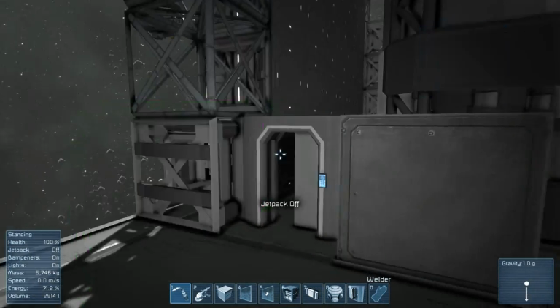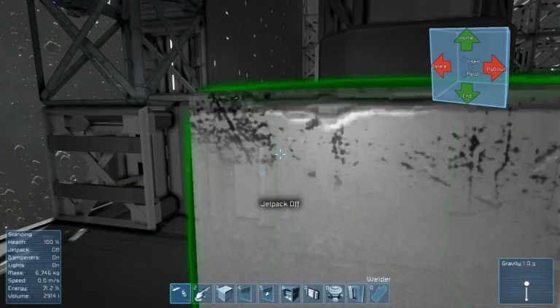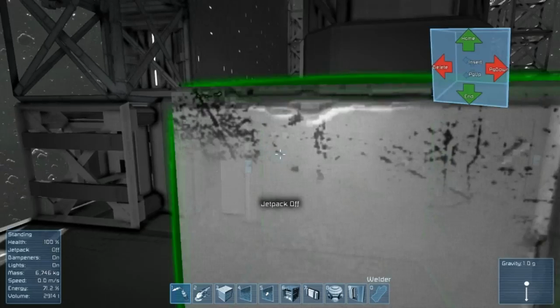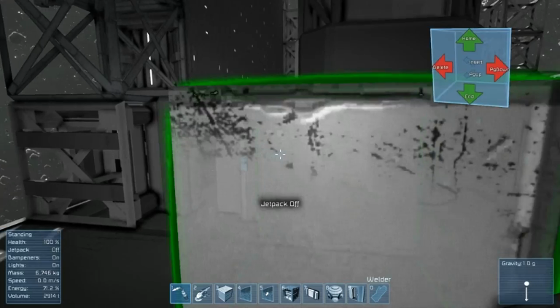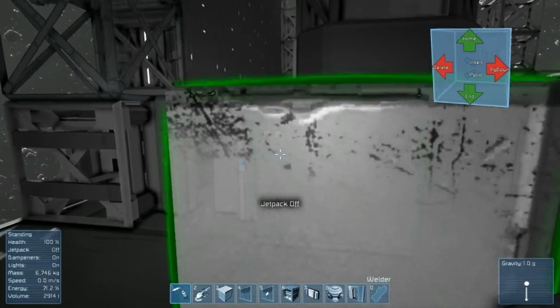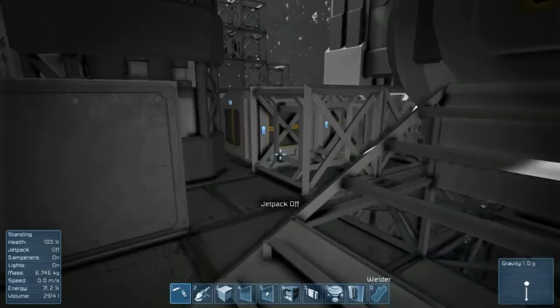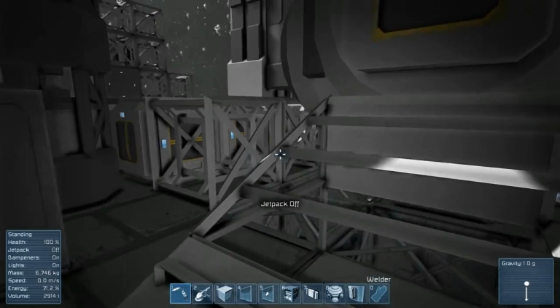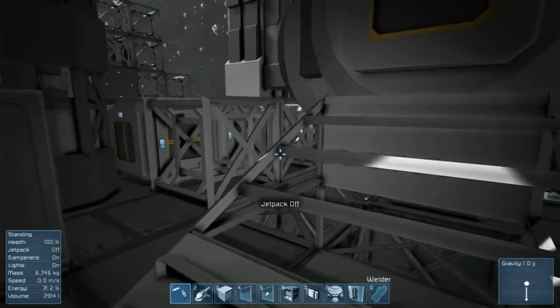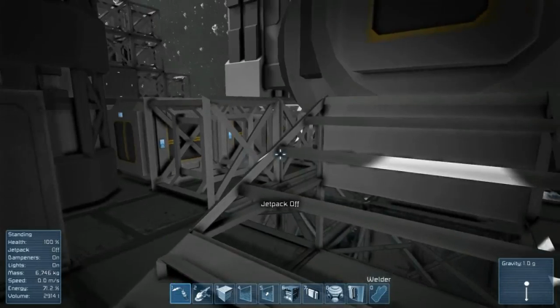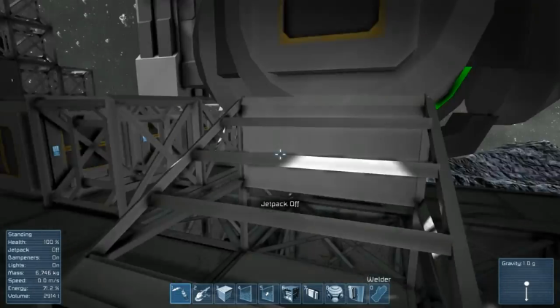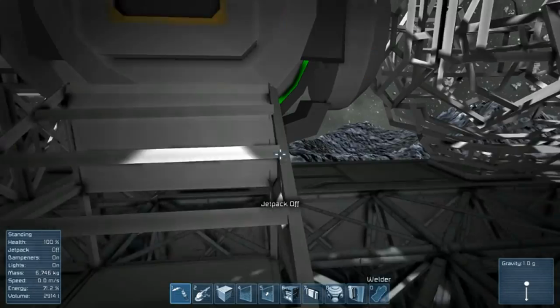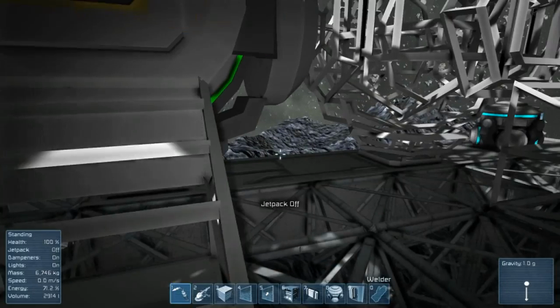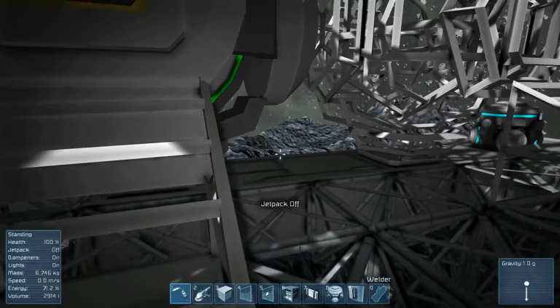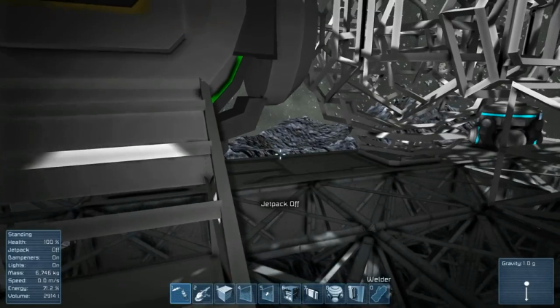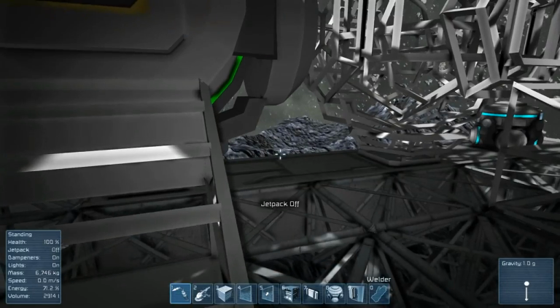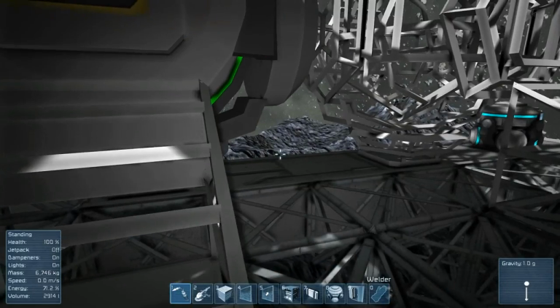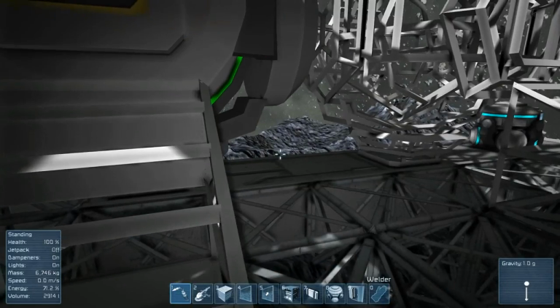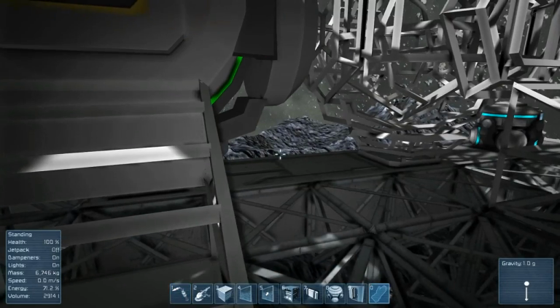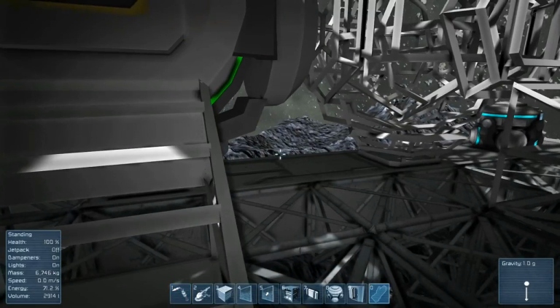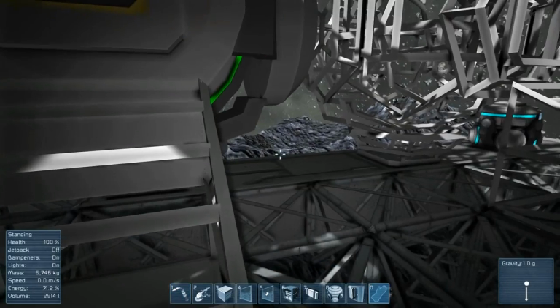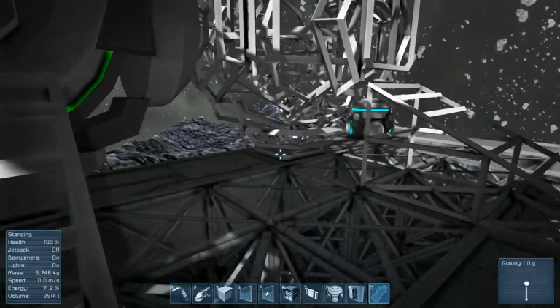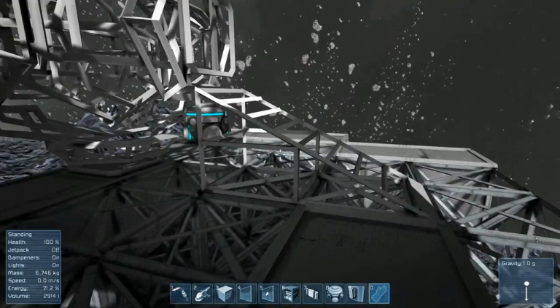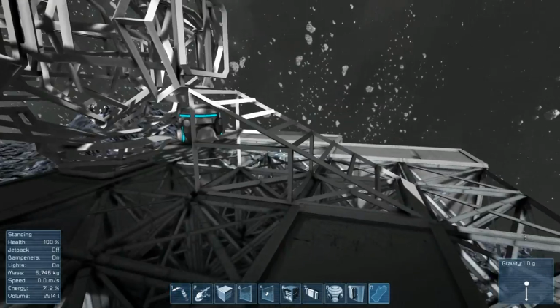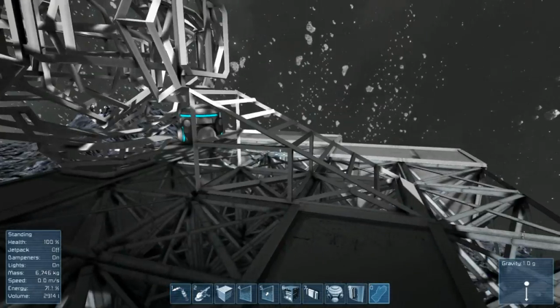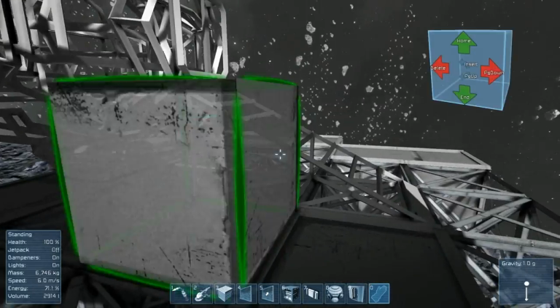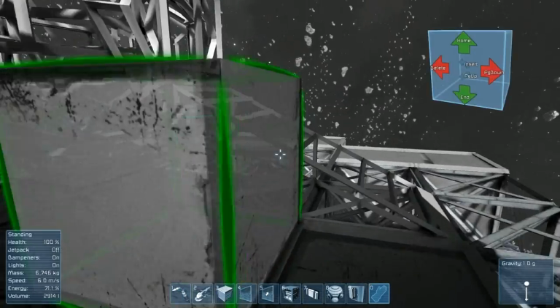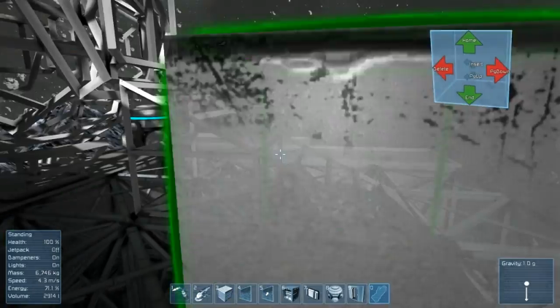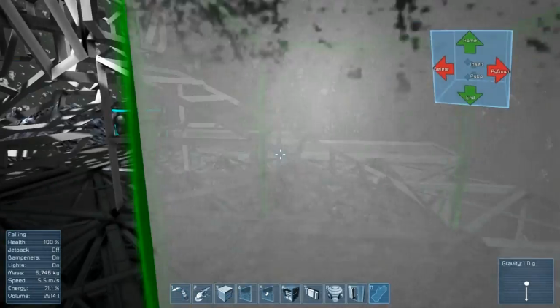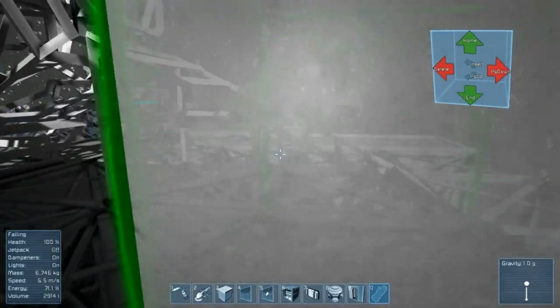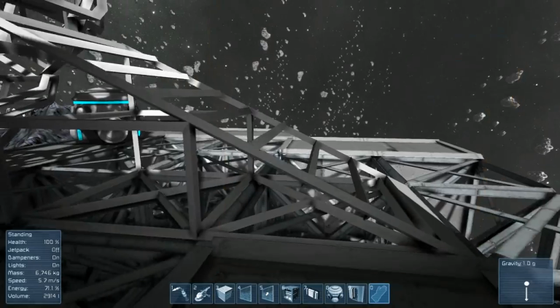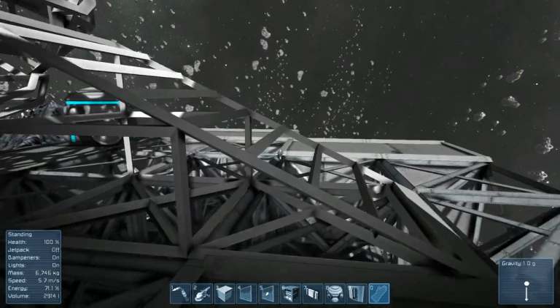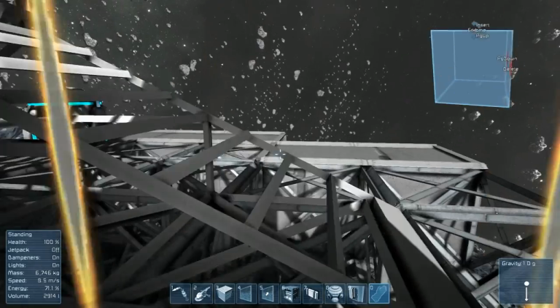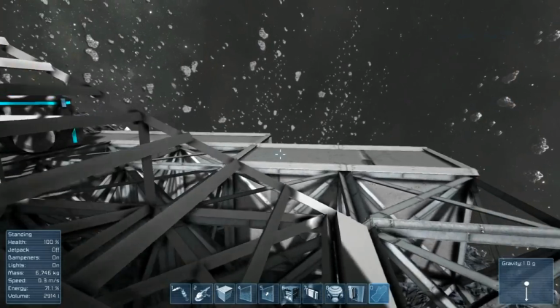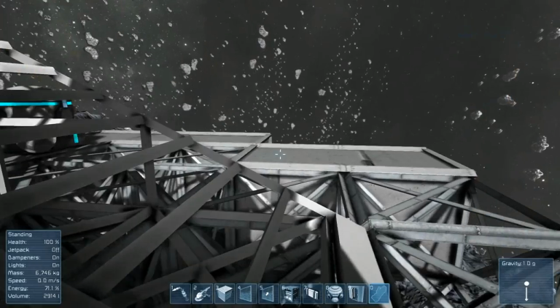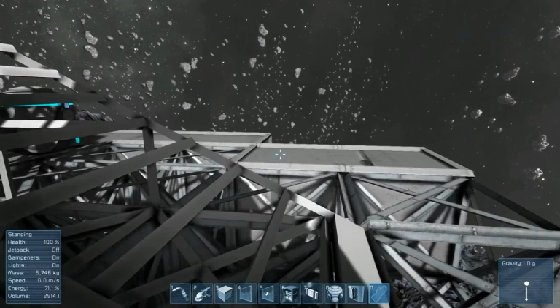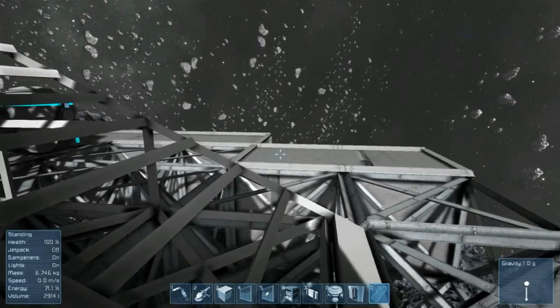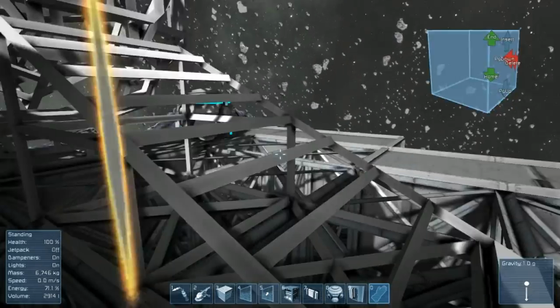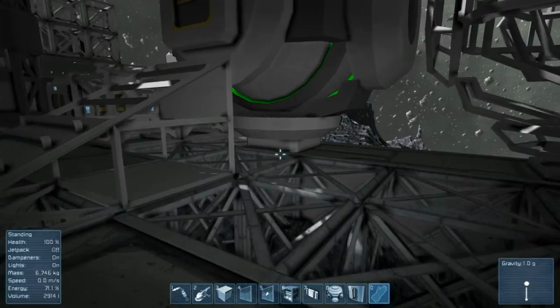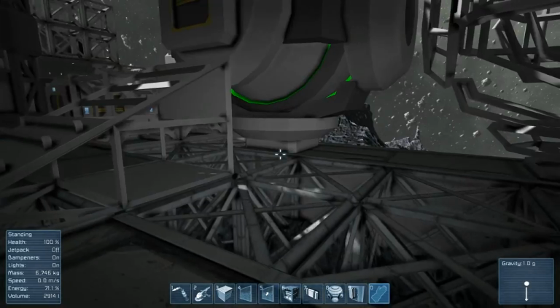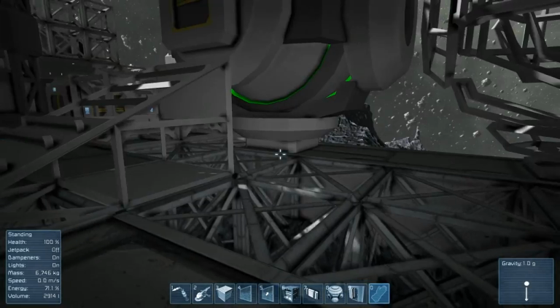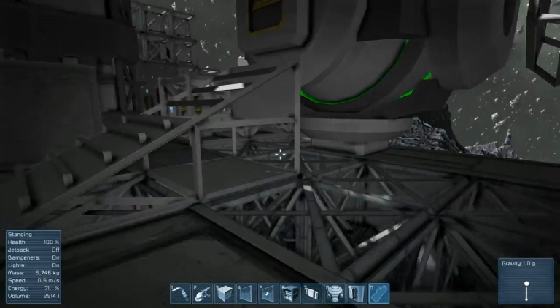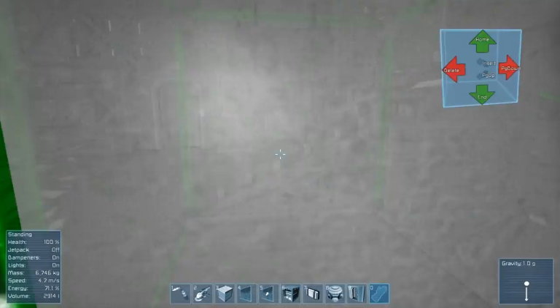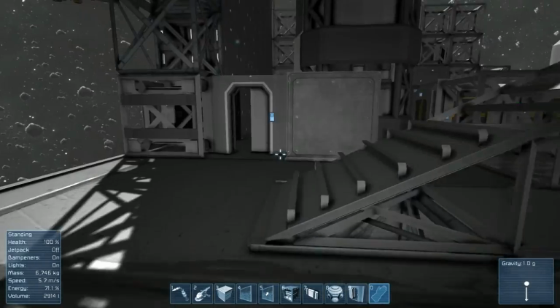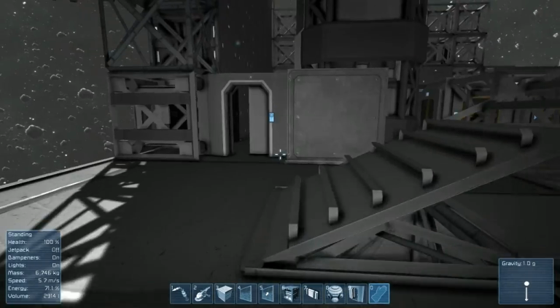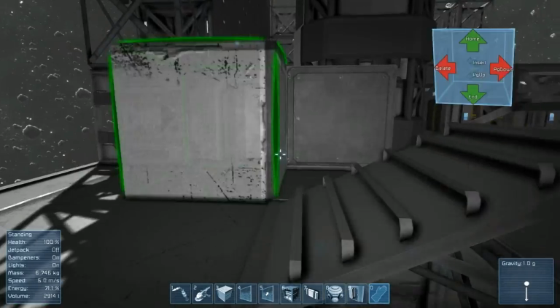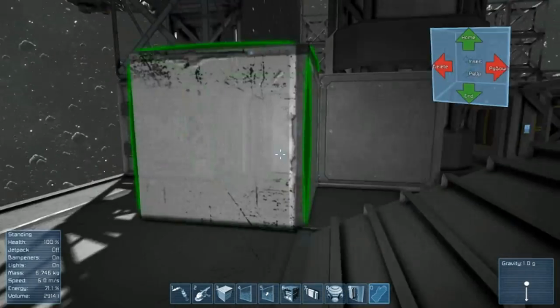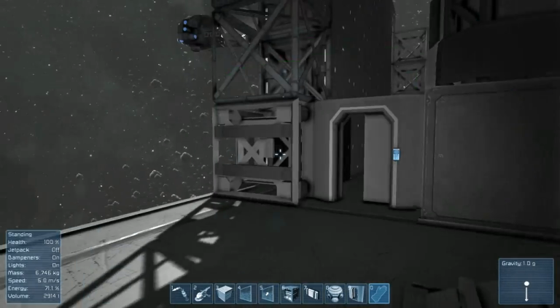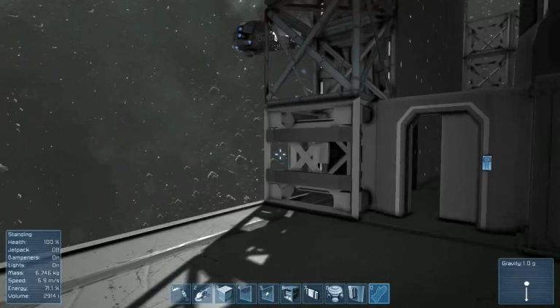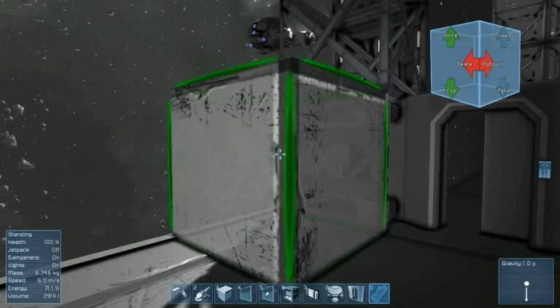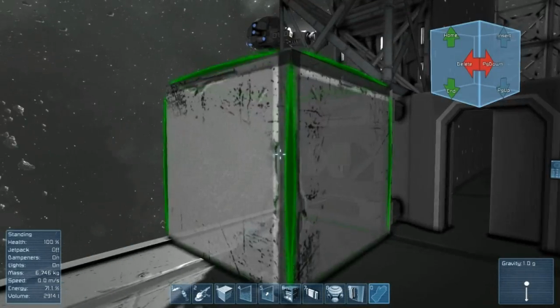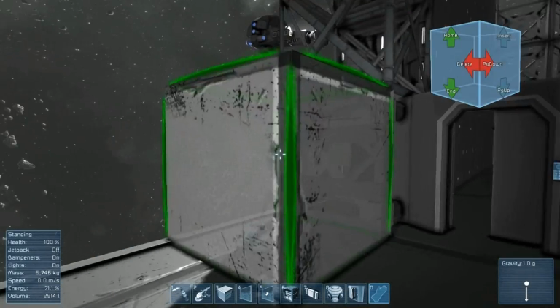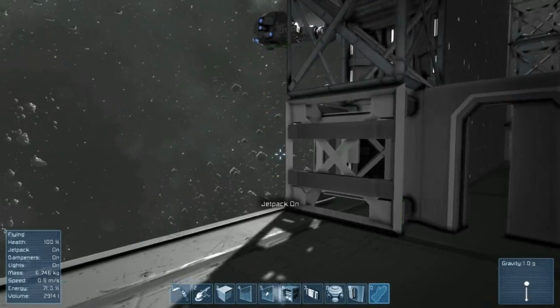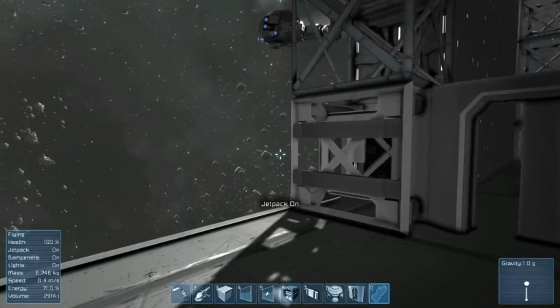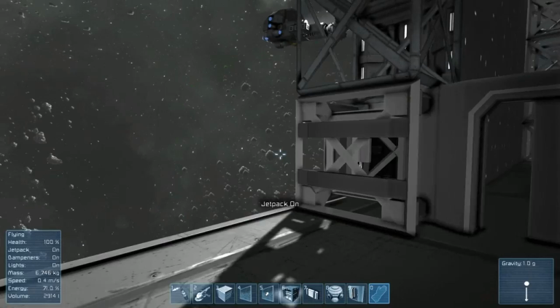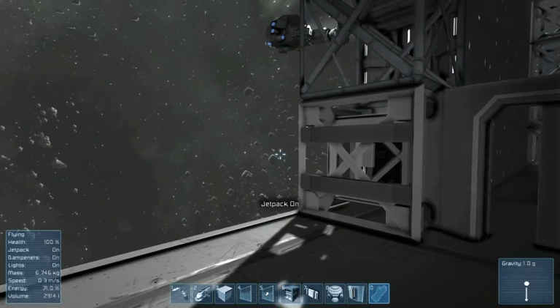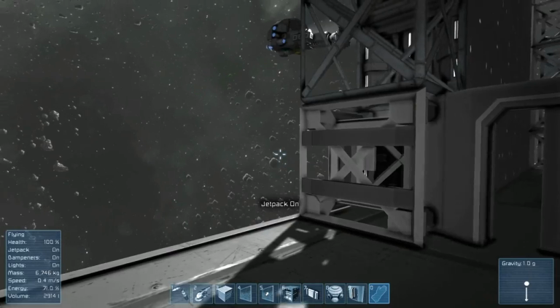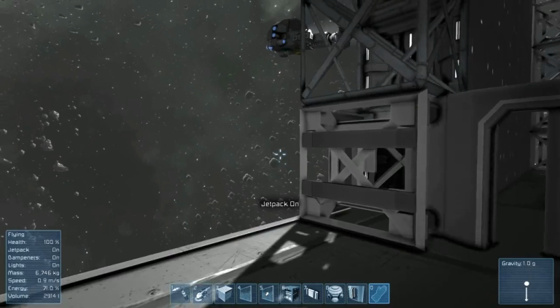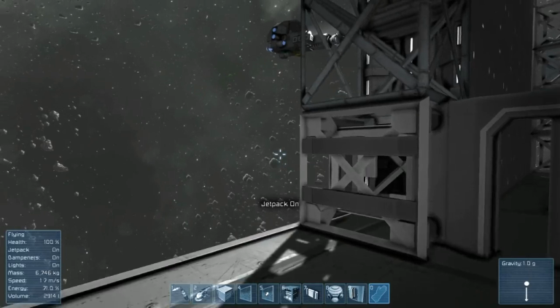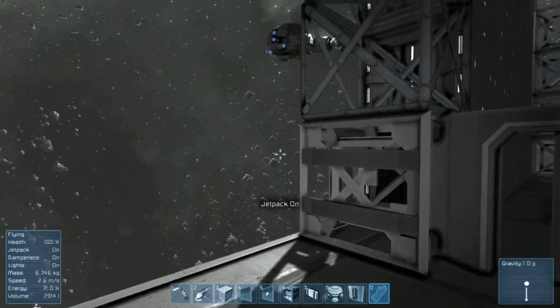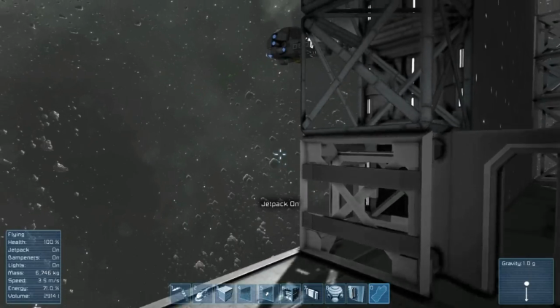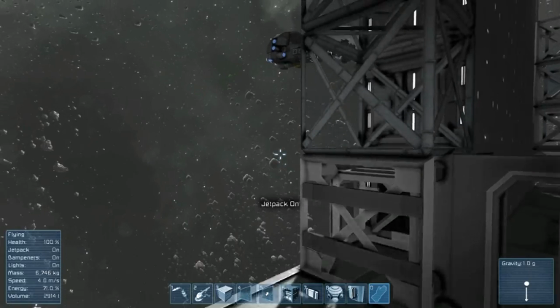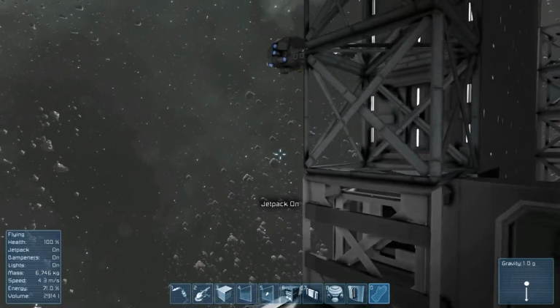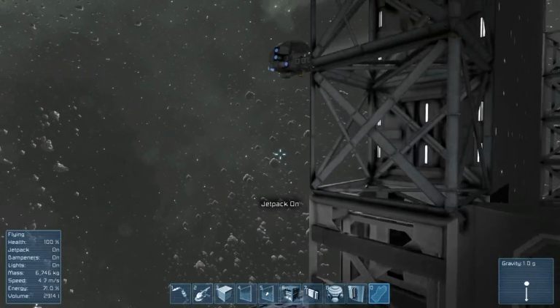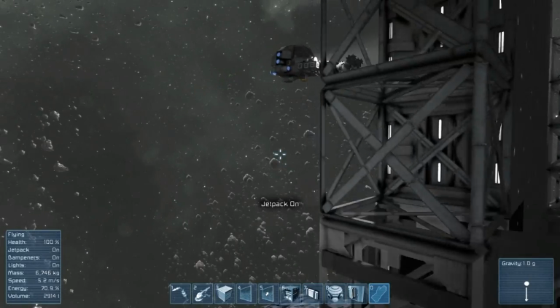Alright, our space station now has its own gravity. Let's just get back to our ship — I really want to make this ship.